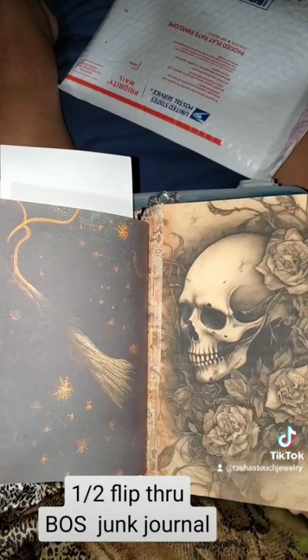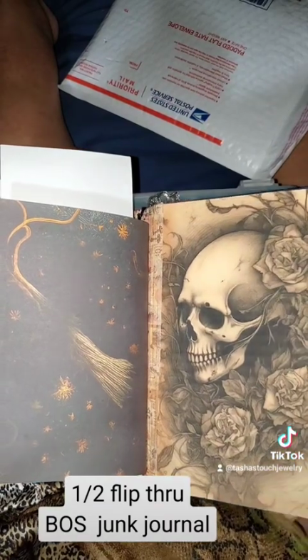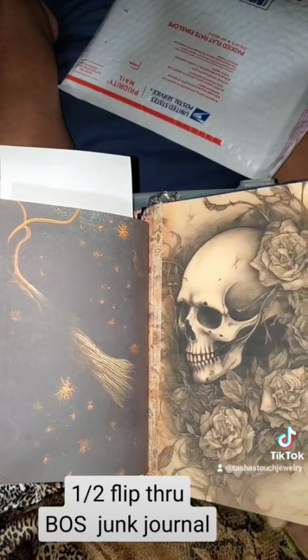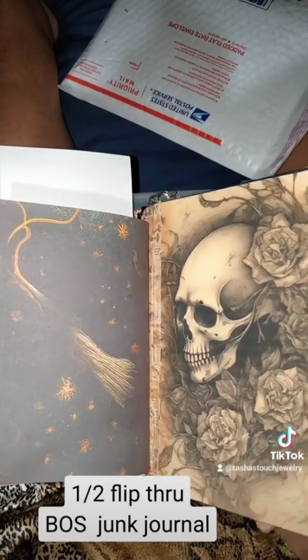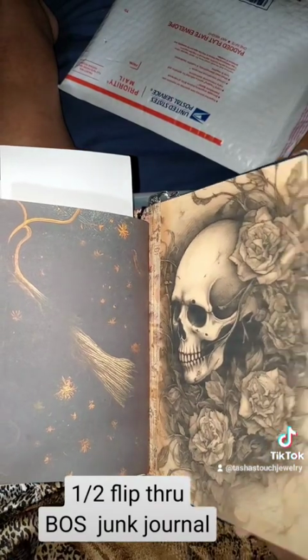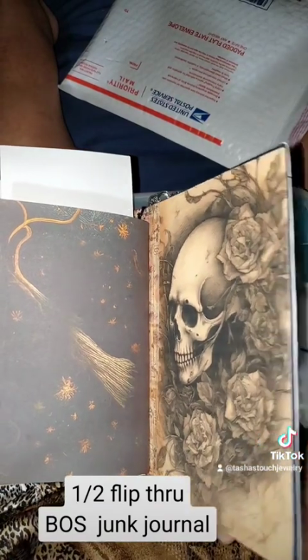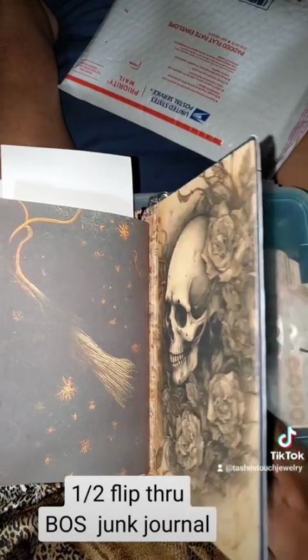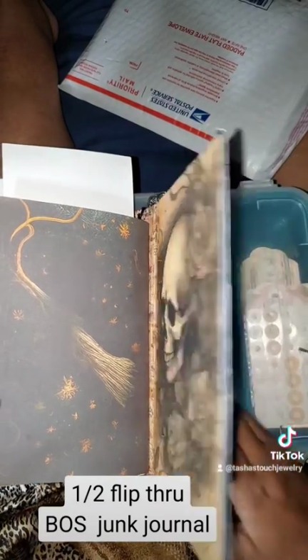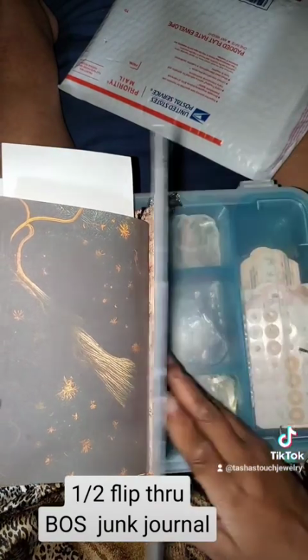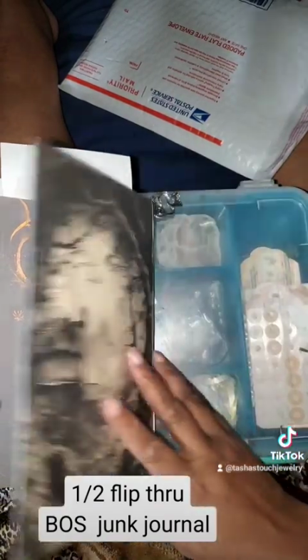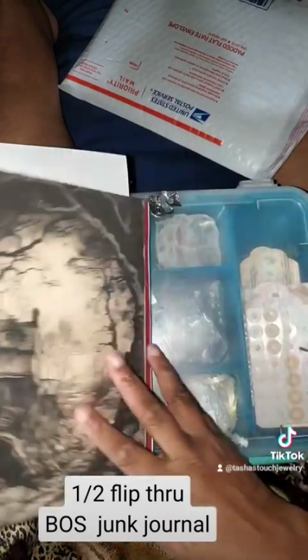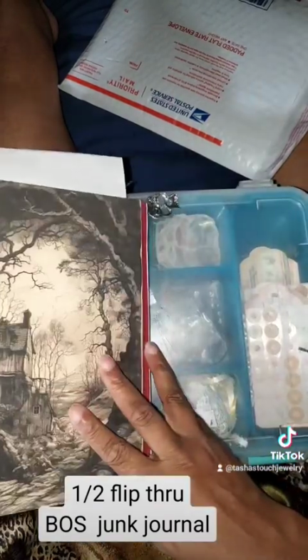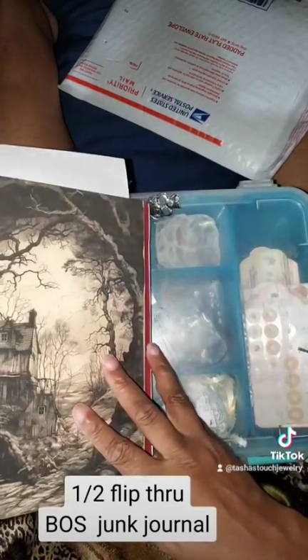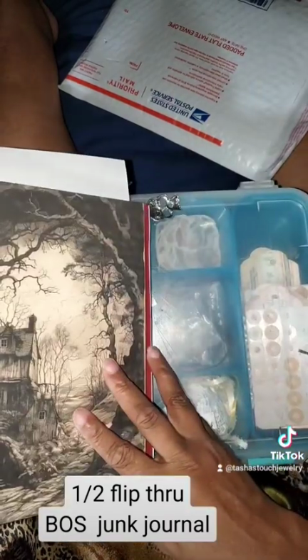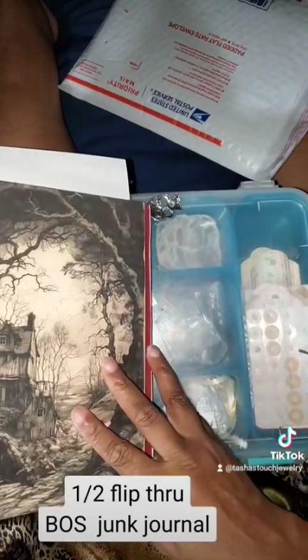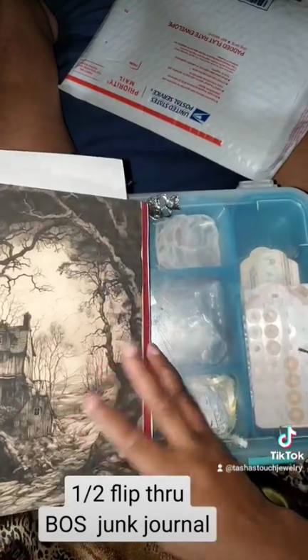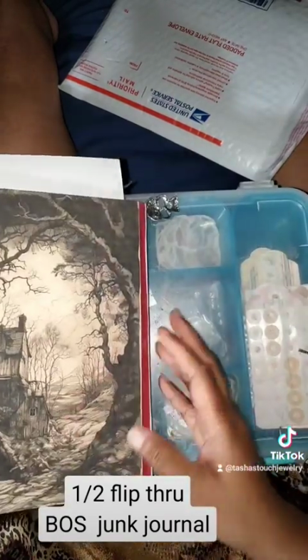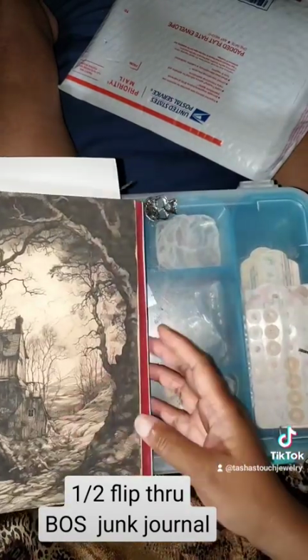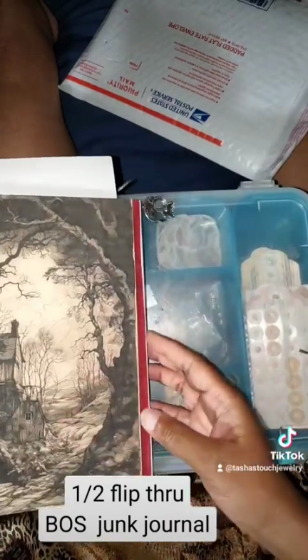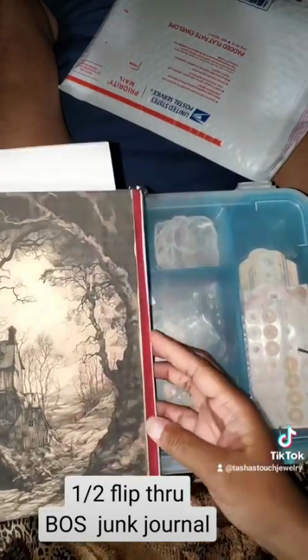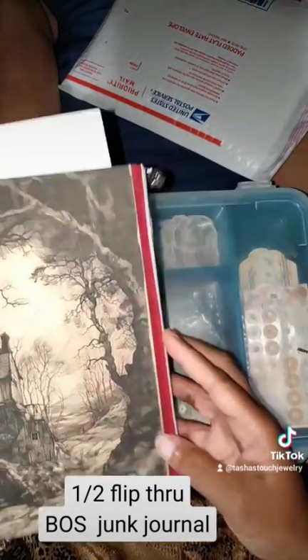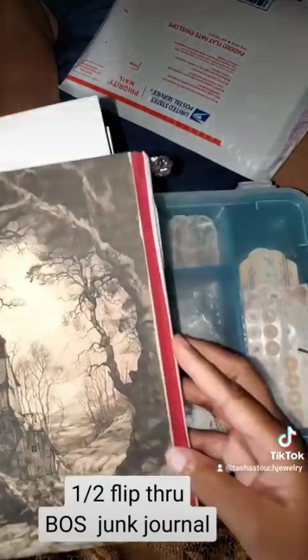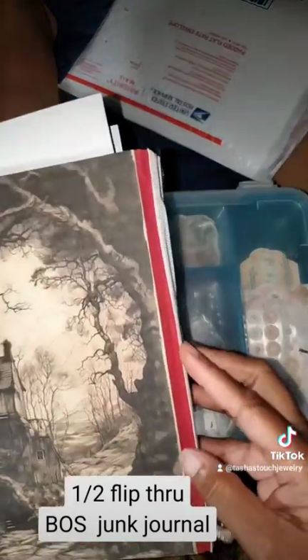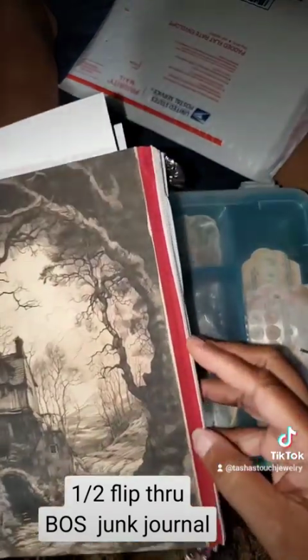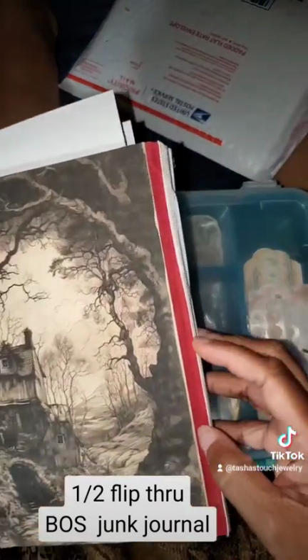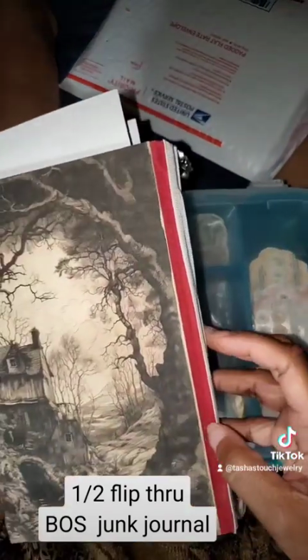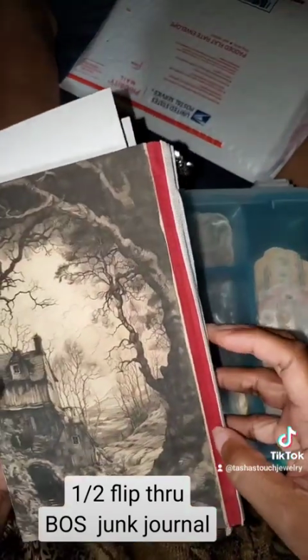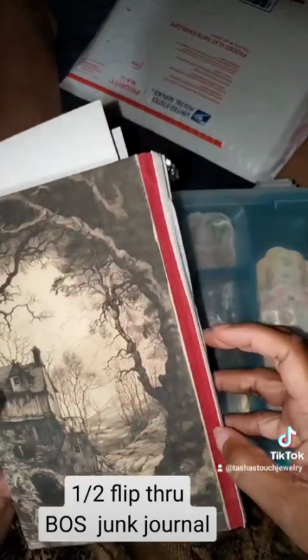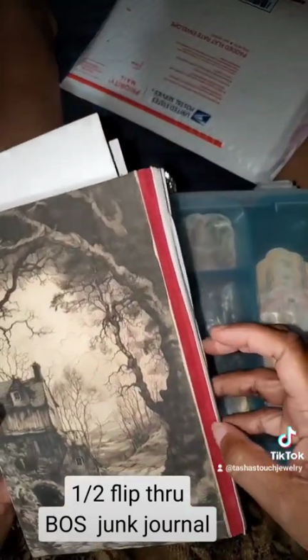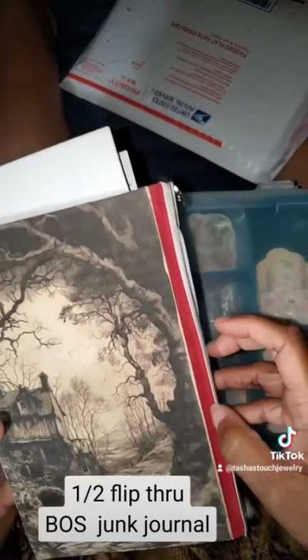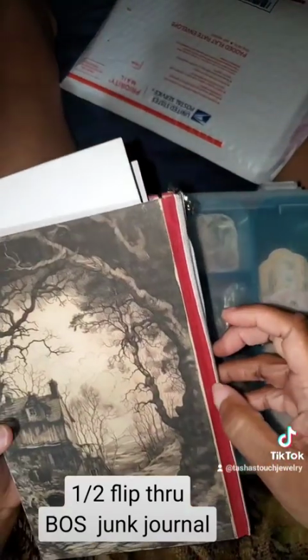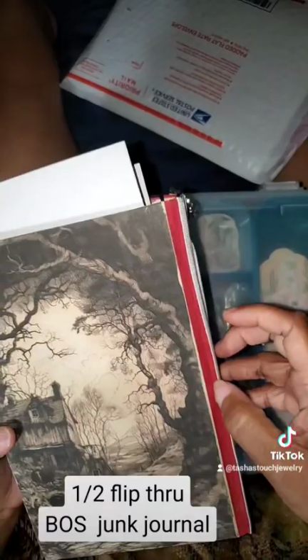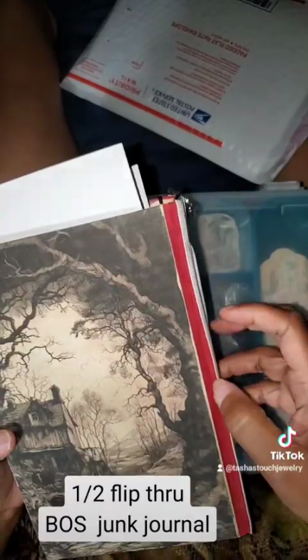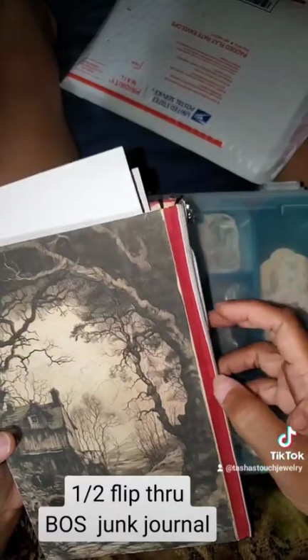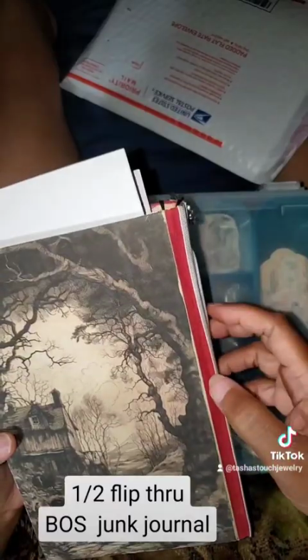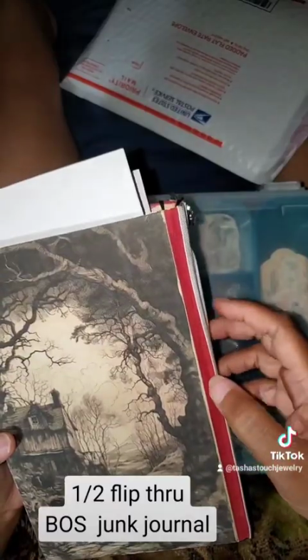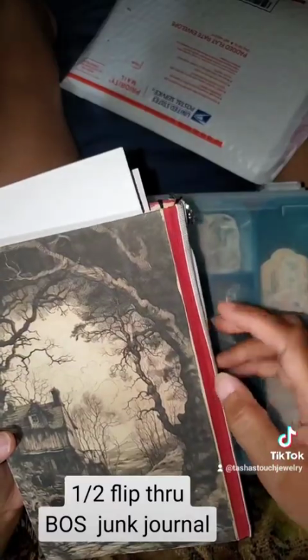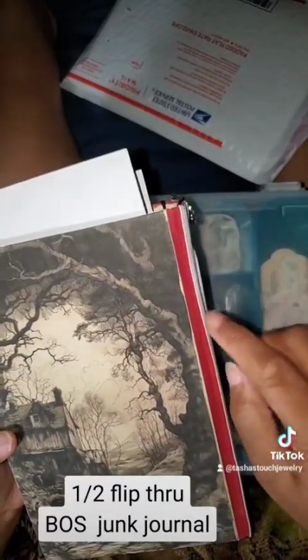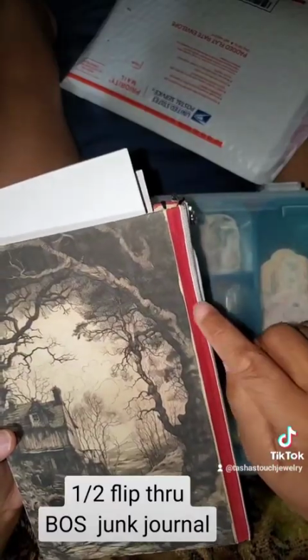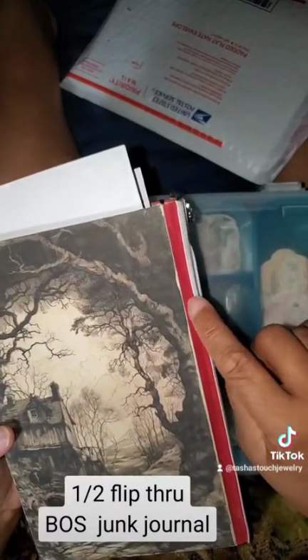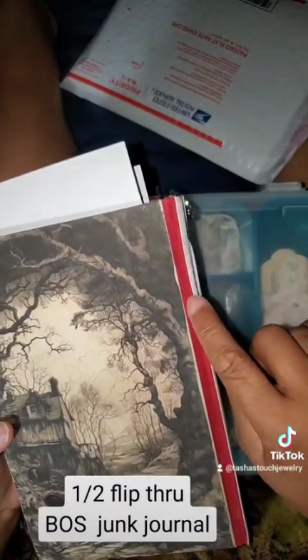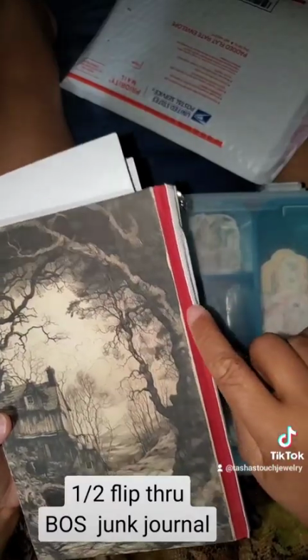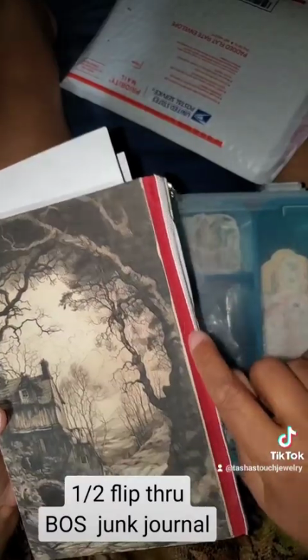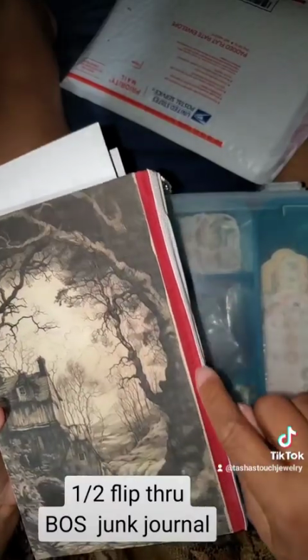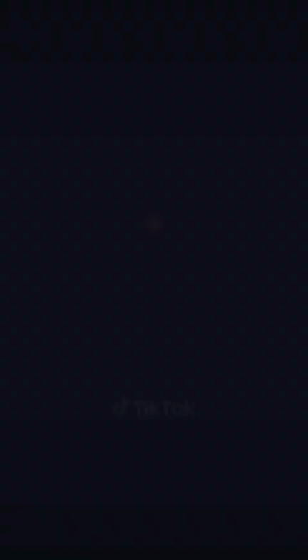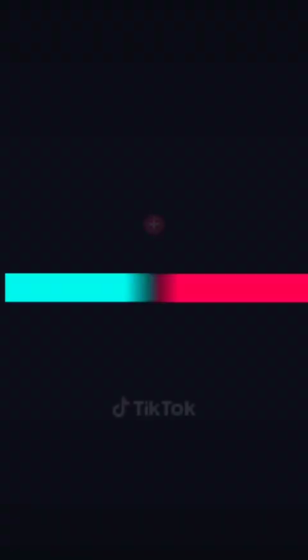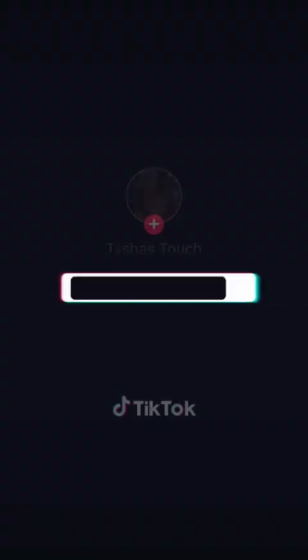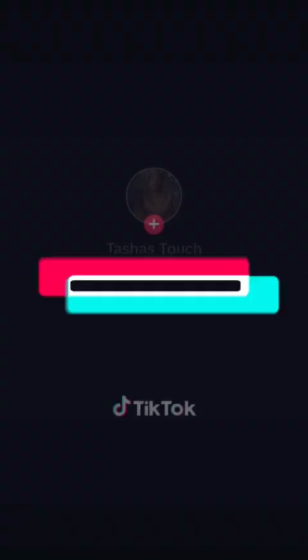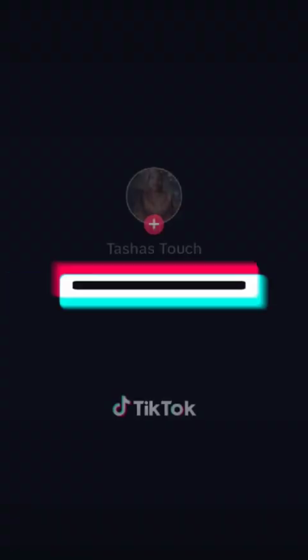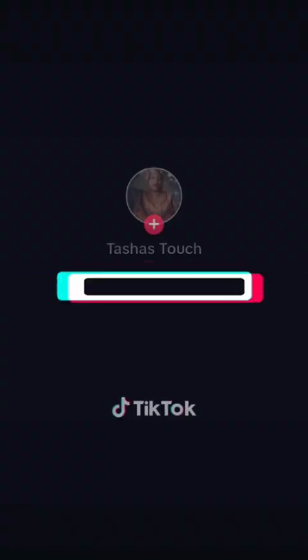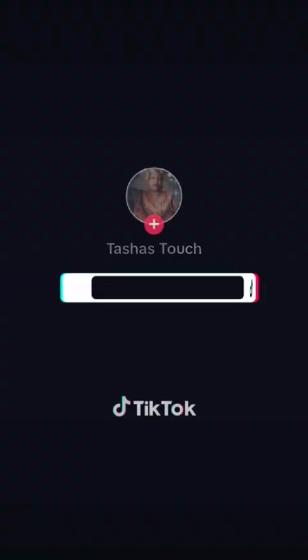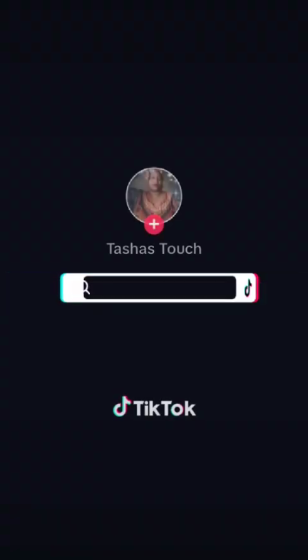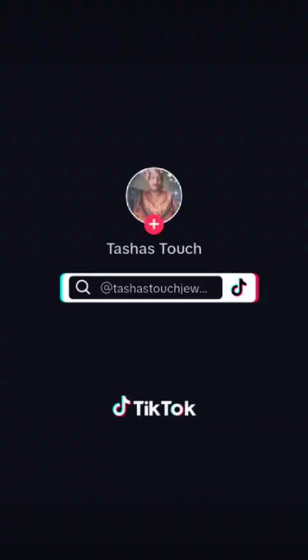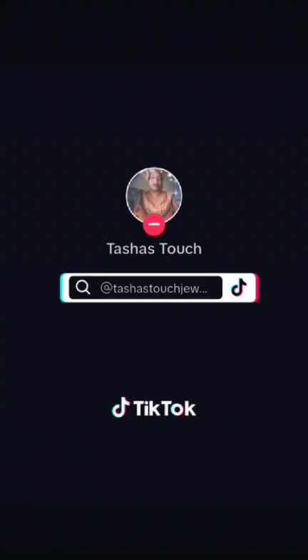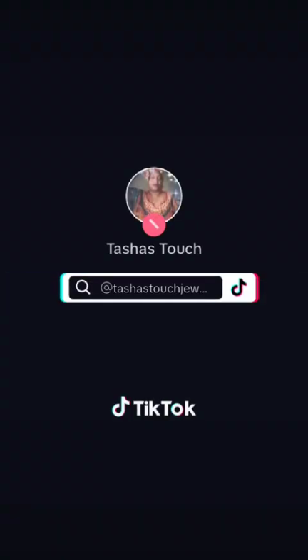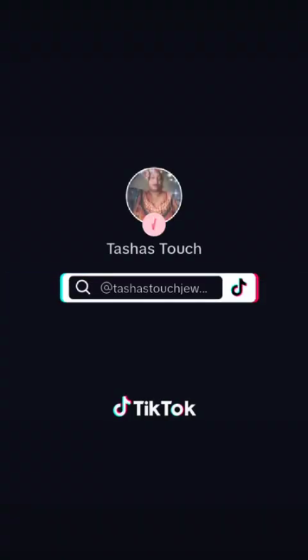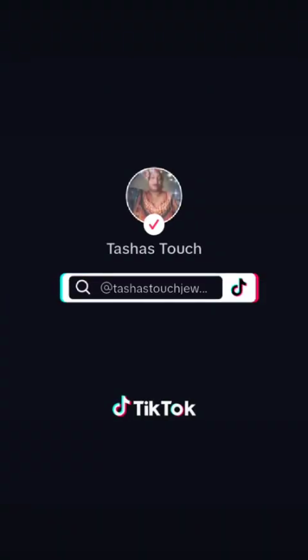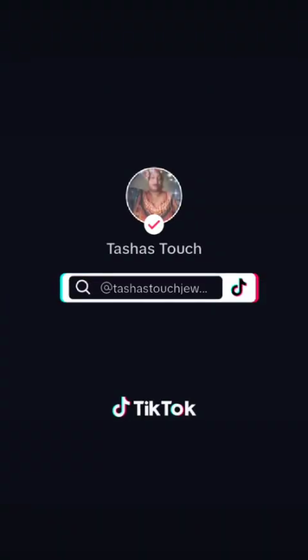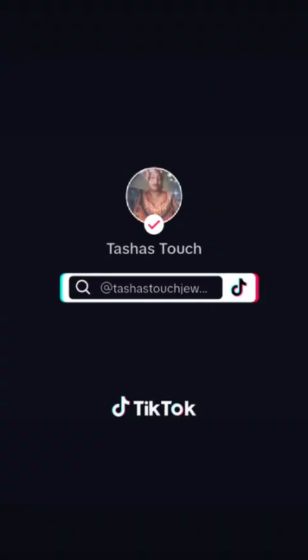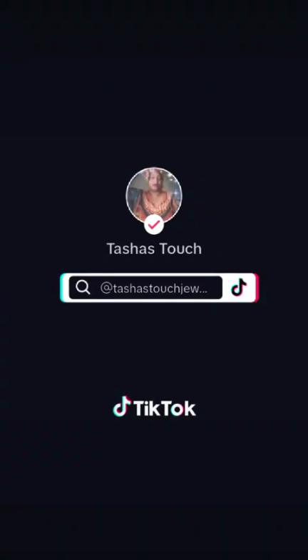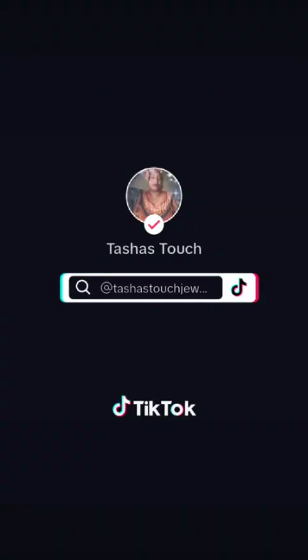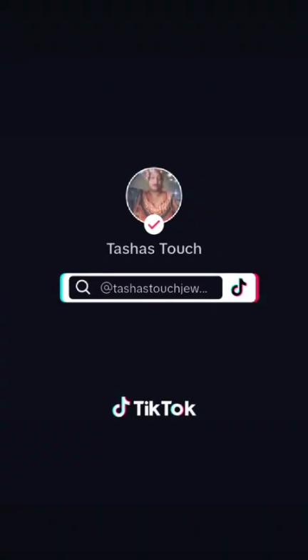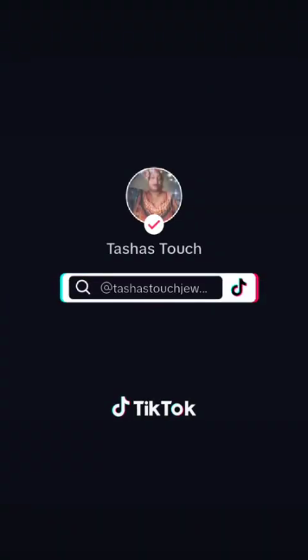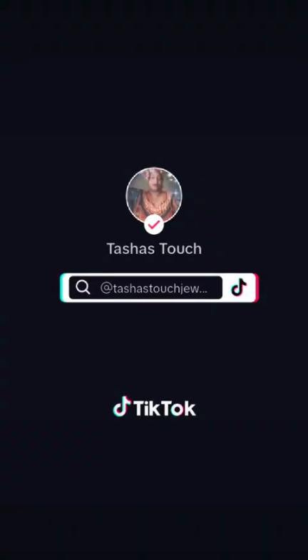I didn't know what to do with this. I didn't want to have a seam there, so I didn't want to put paint on there.